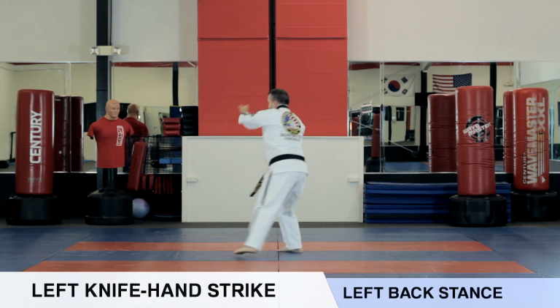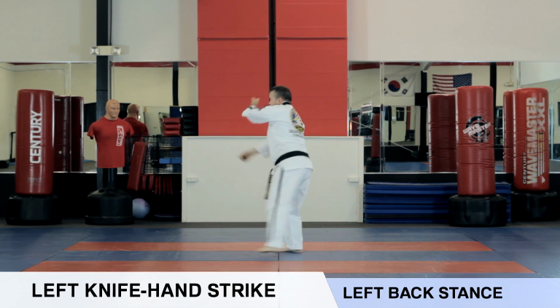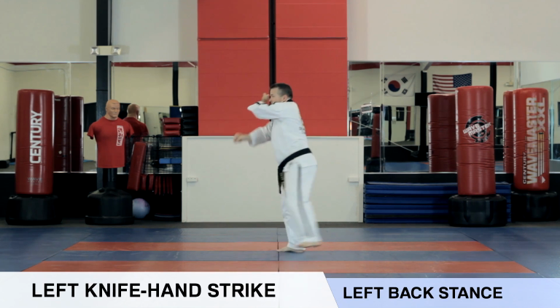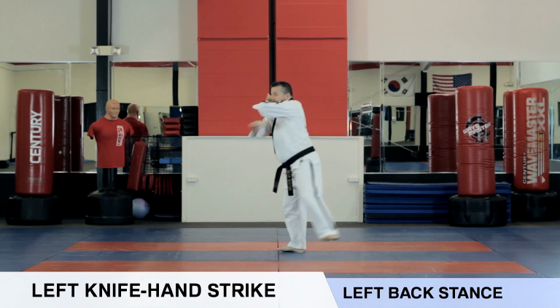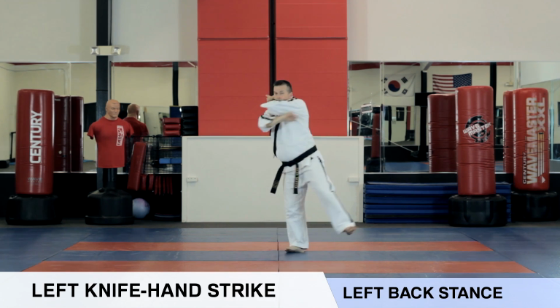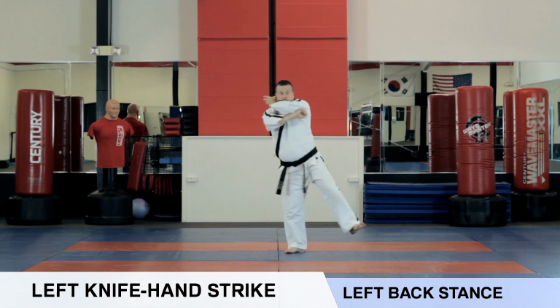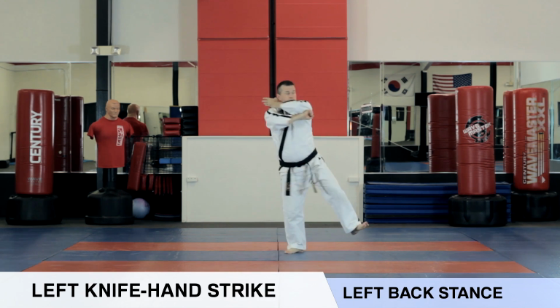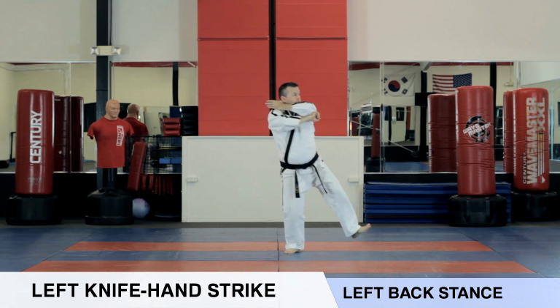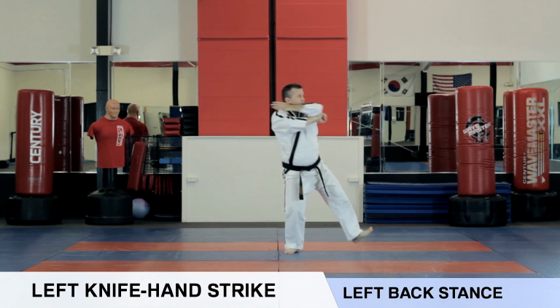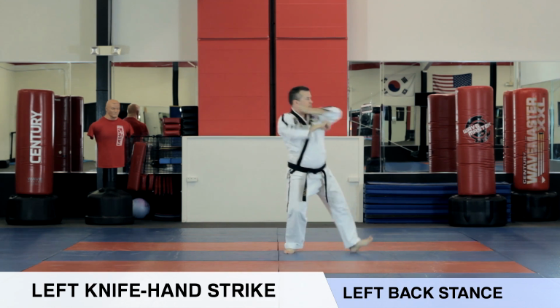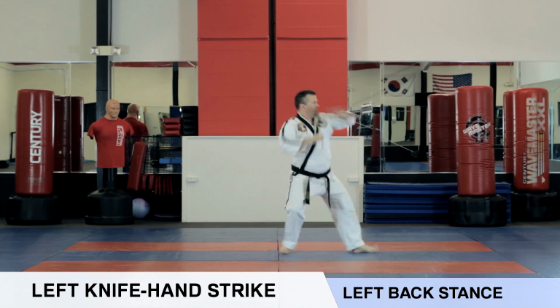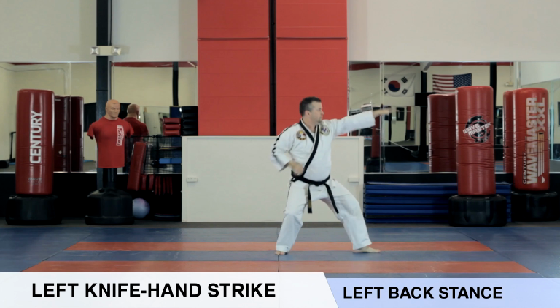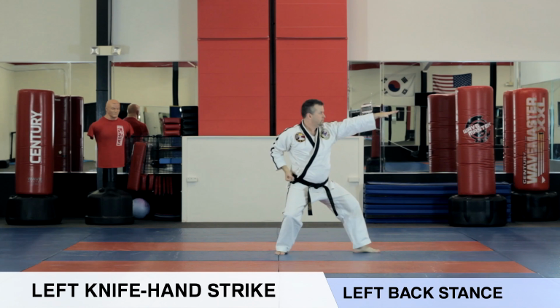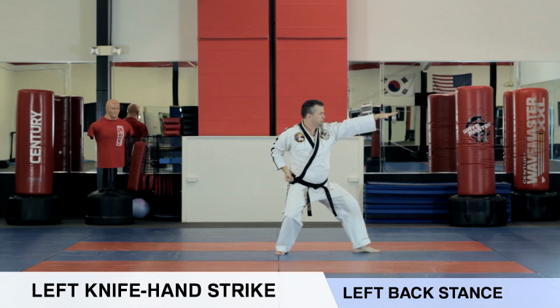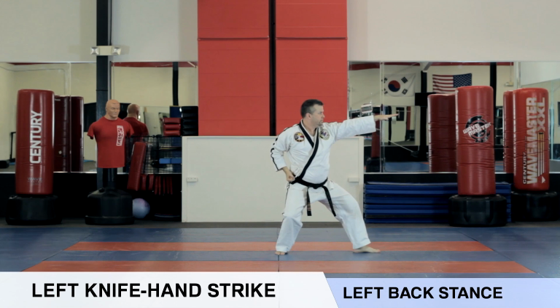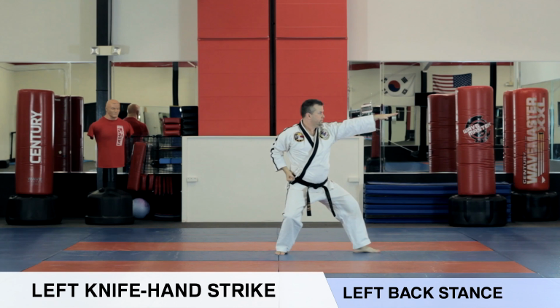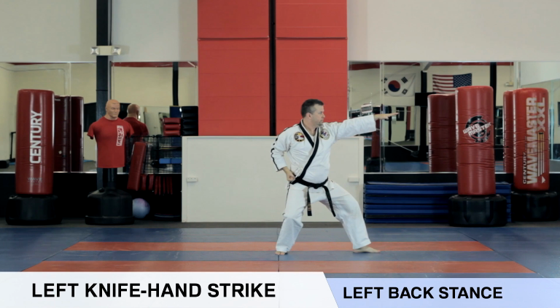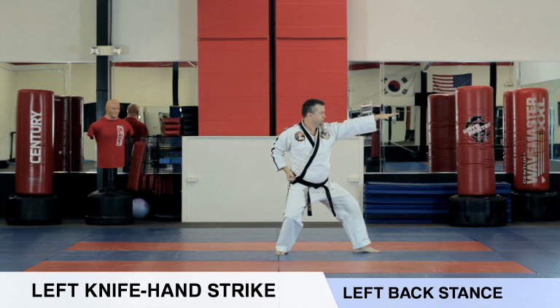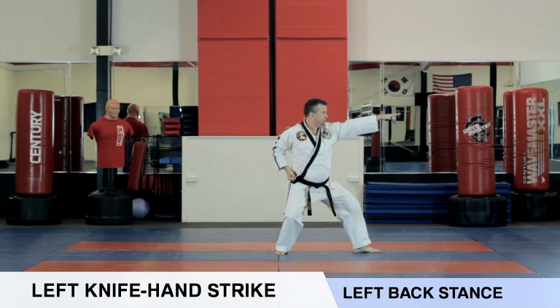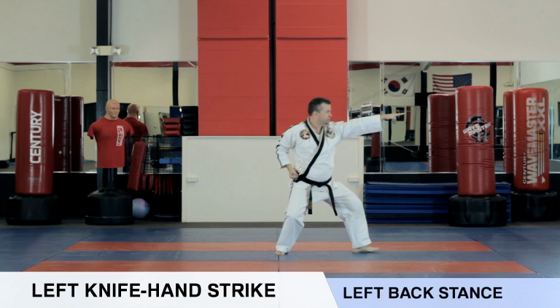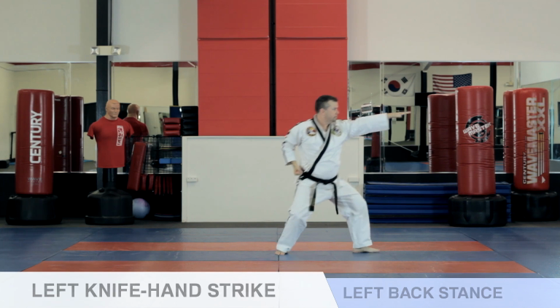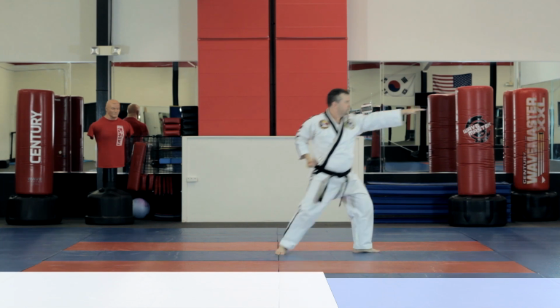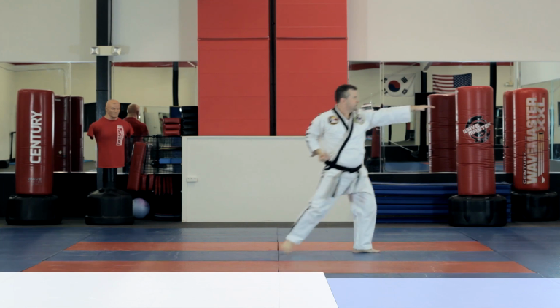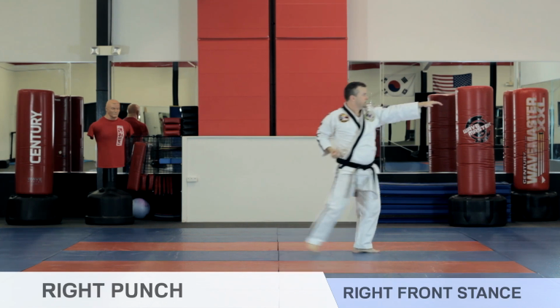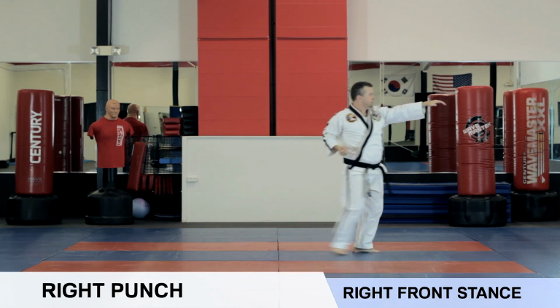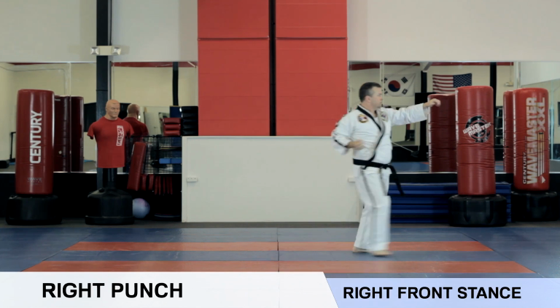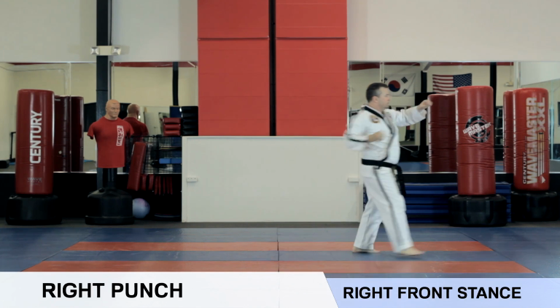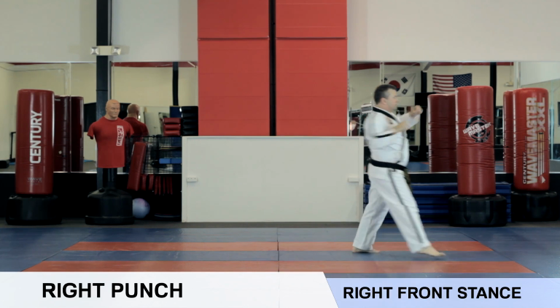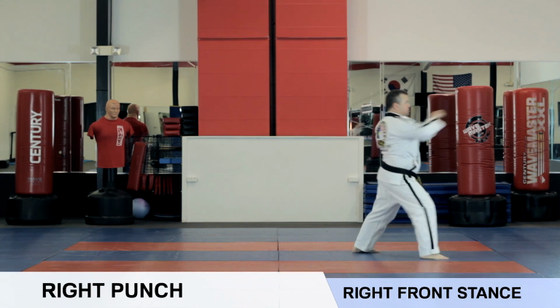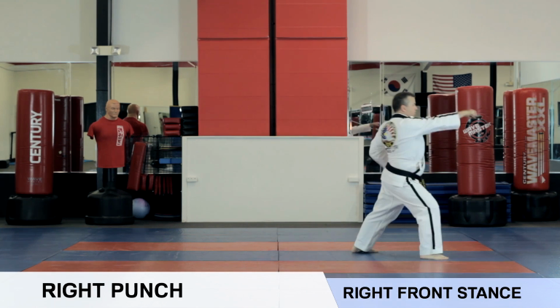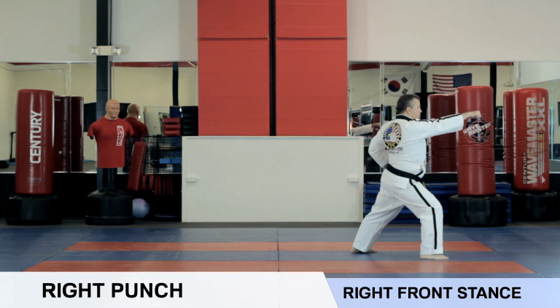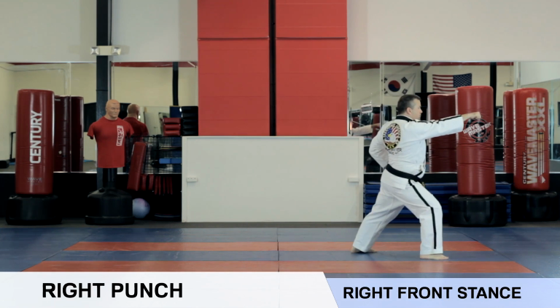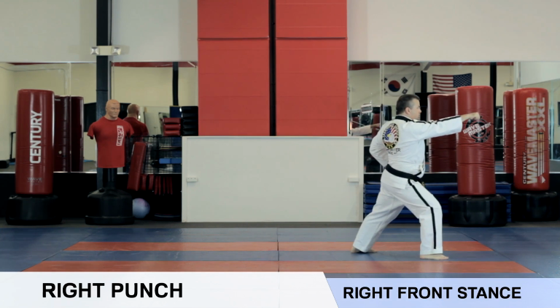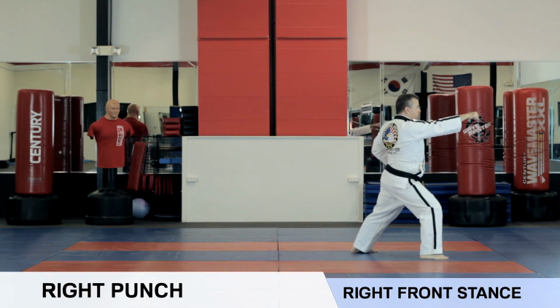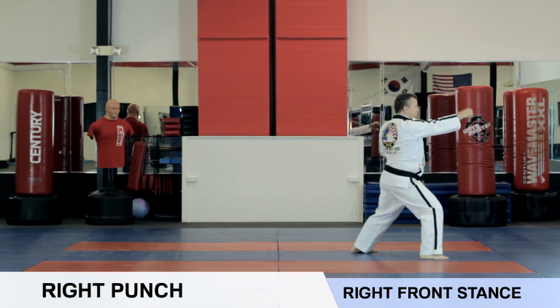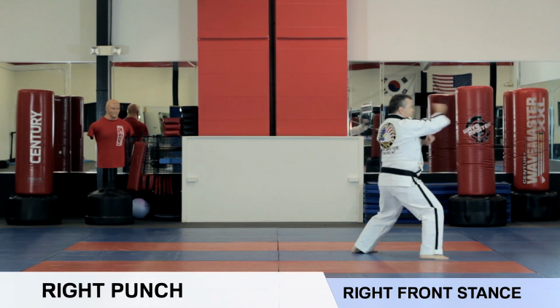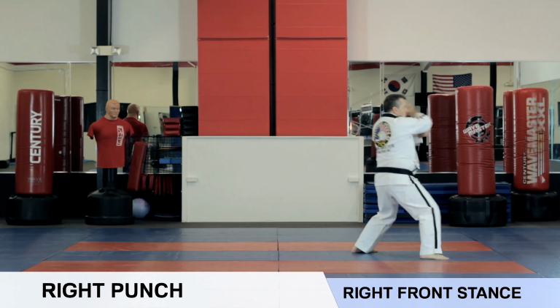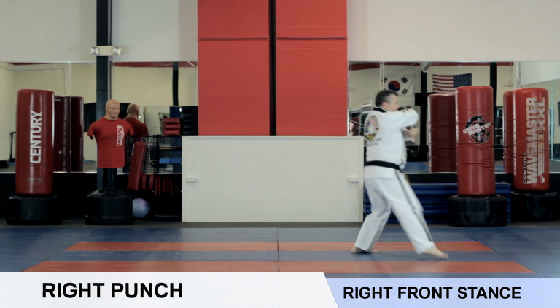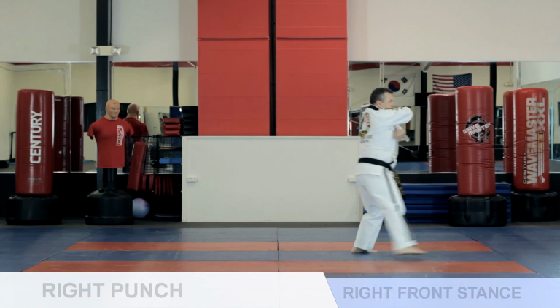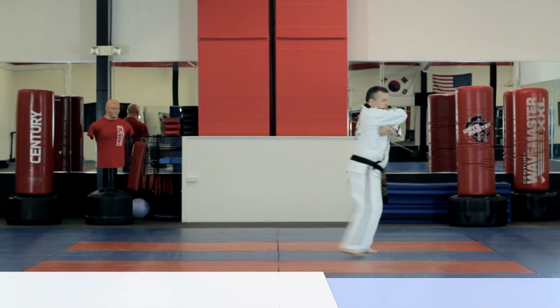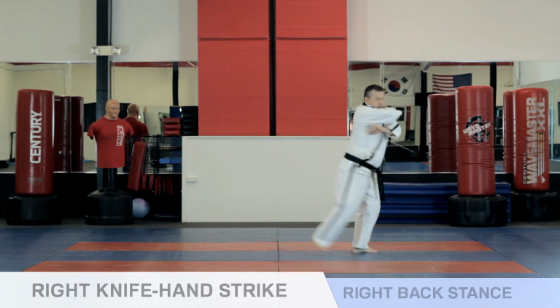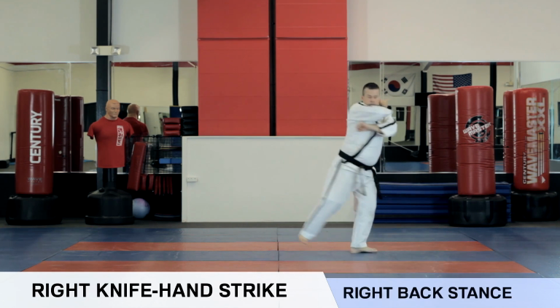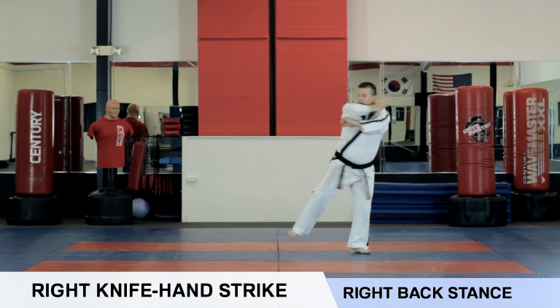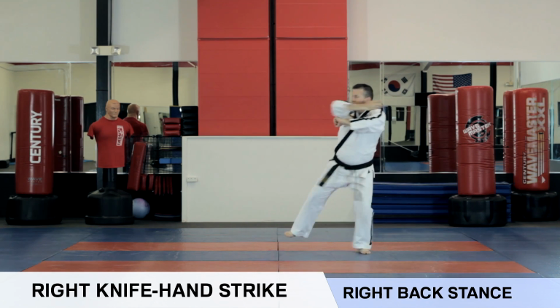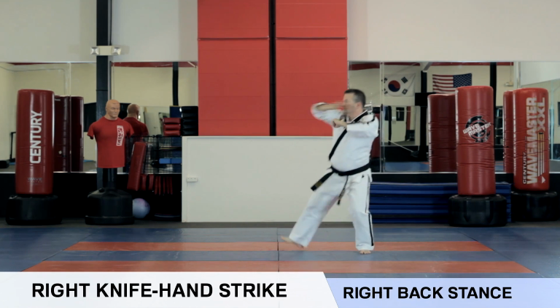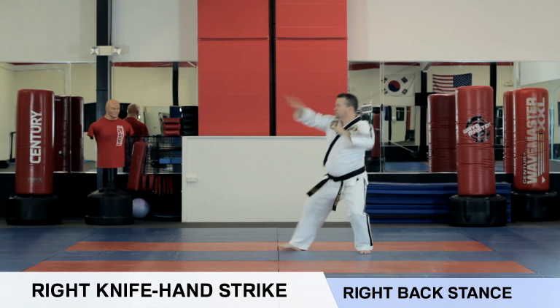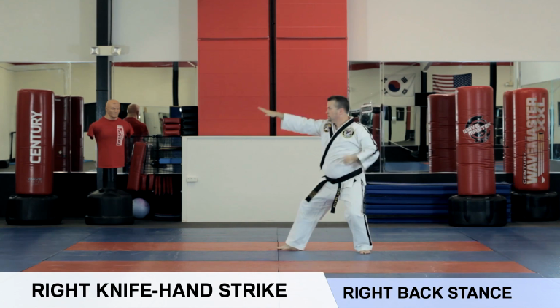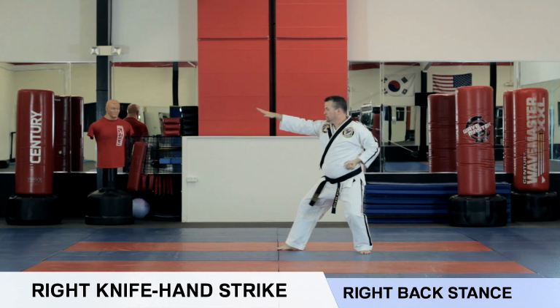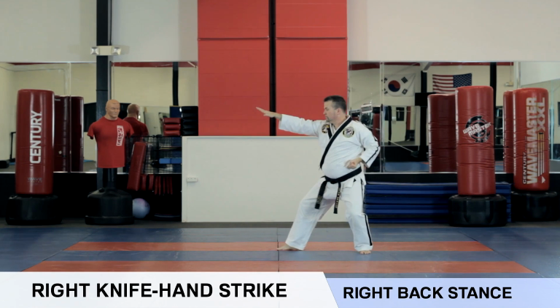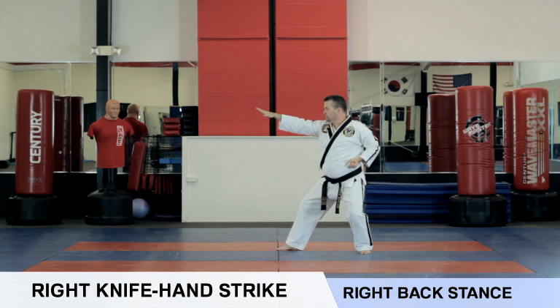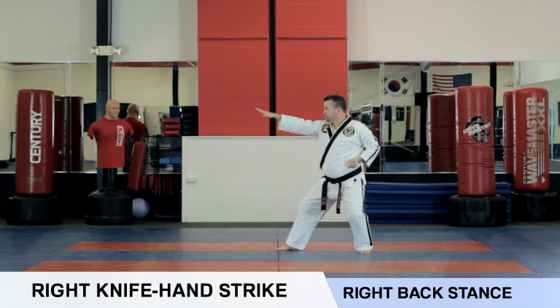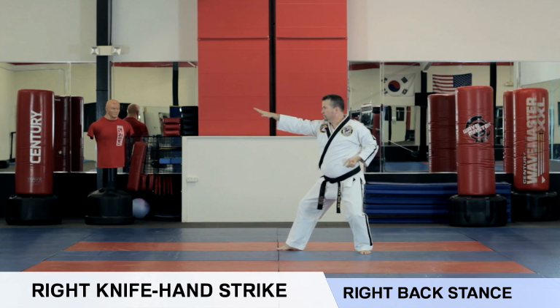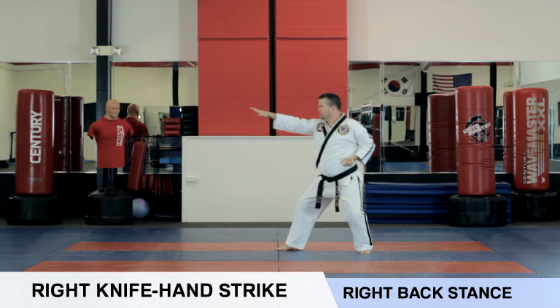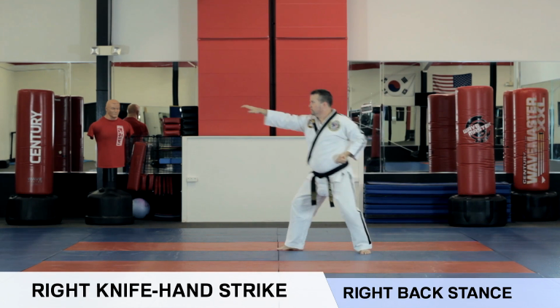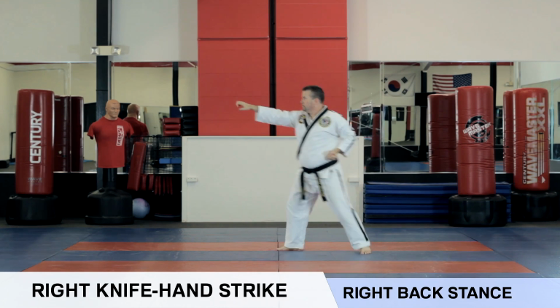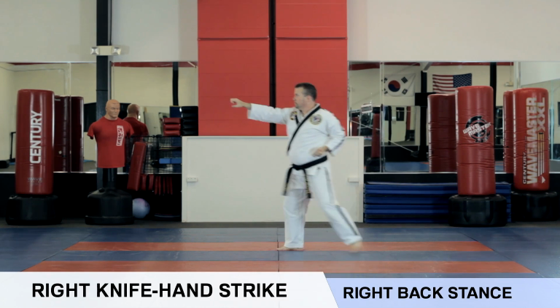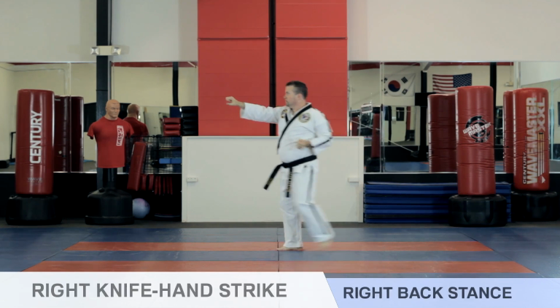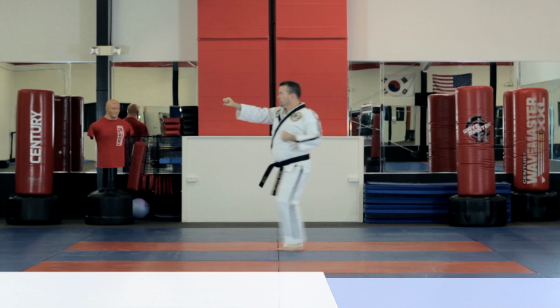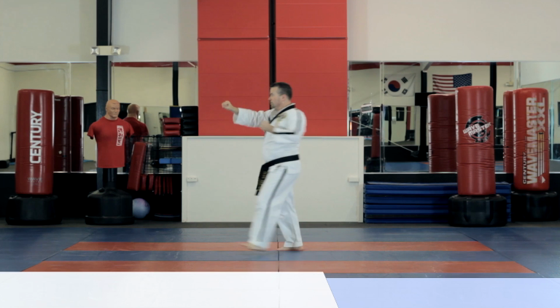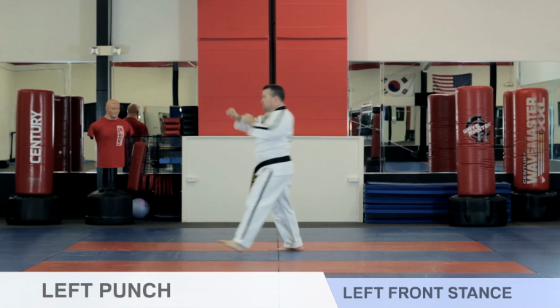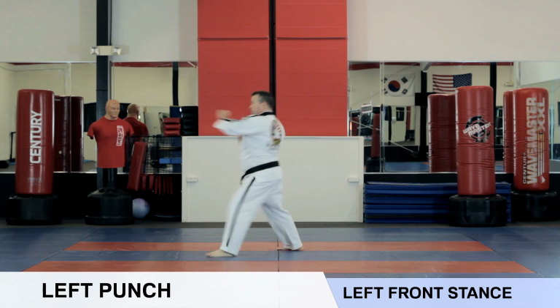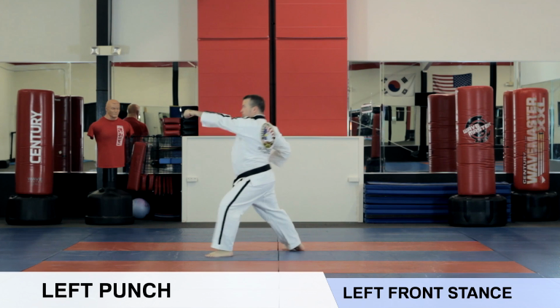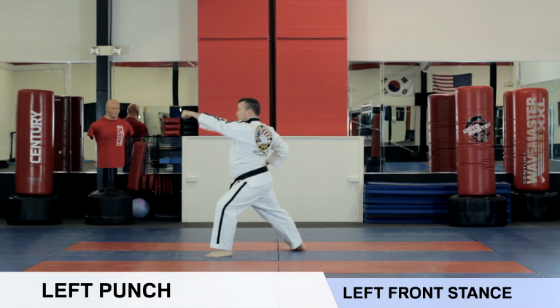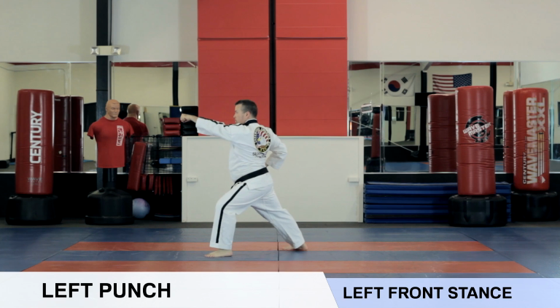Left knife hand strike. Right punch. Right knife hand strike. Left punch.